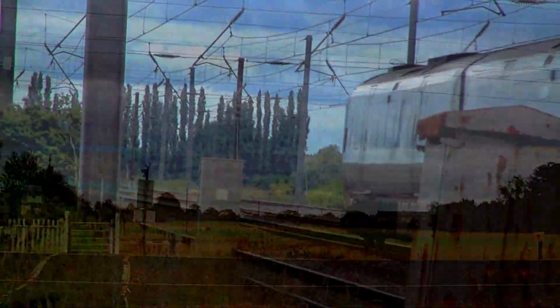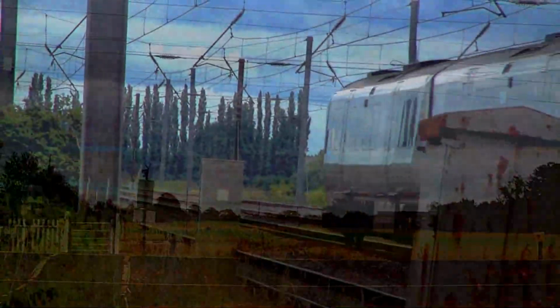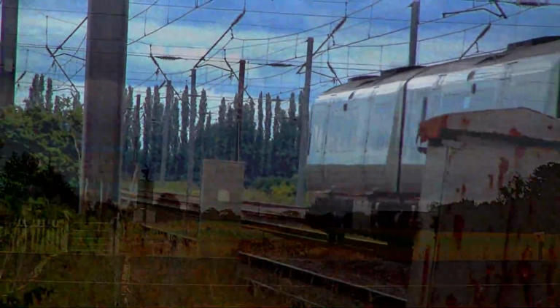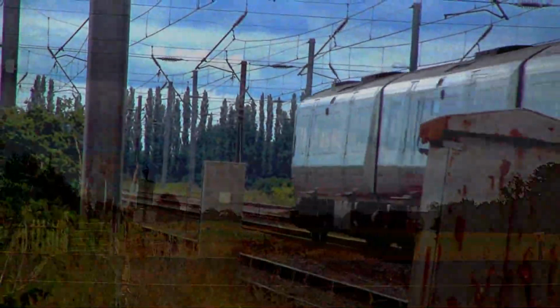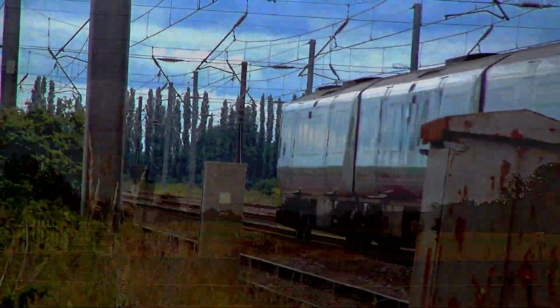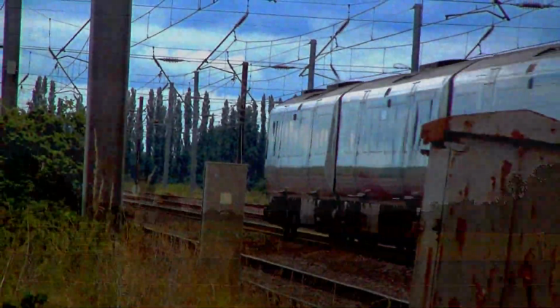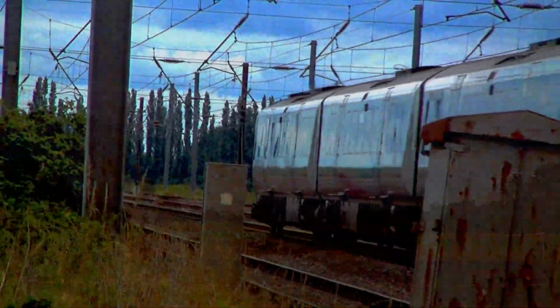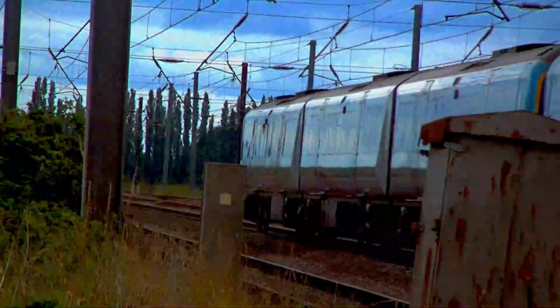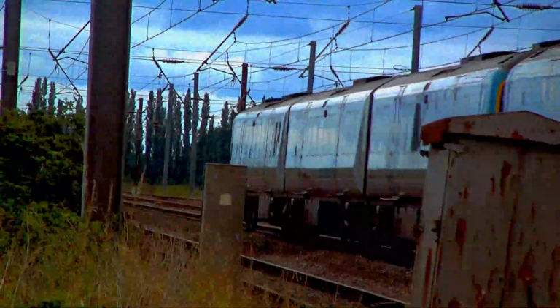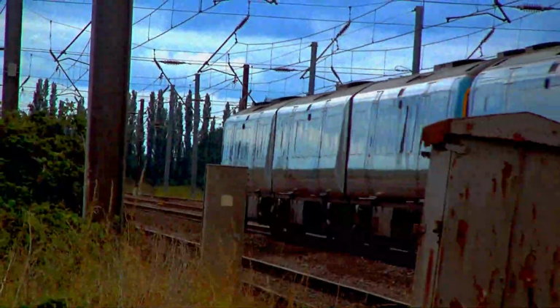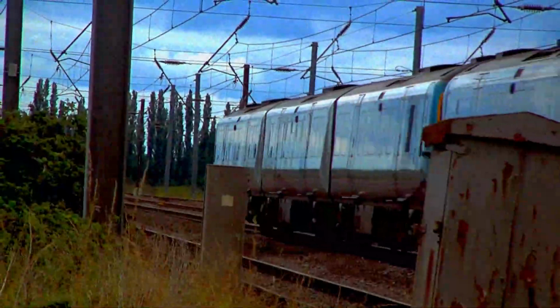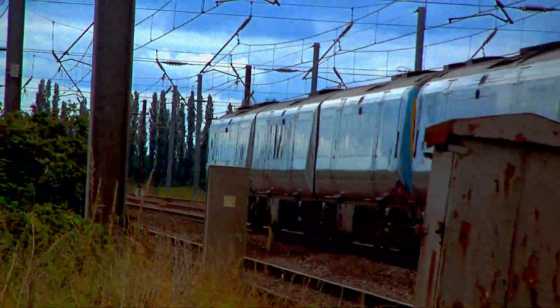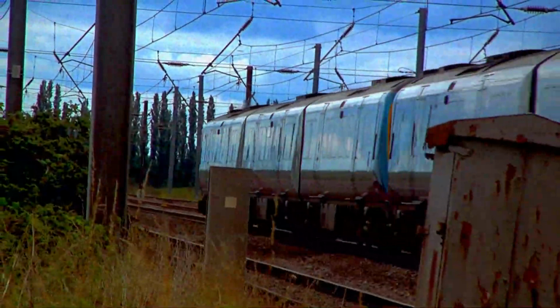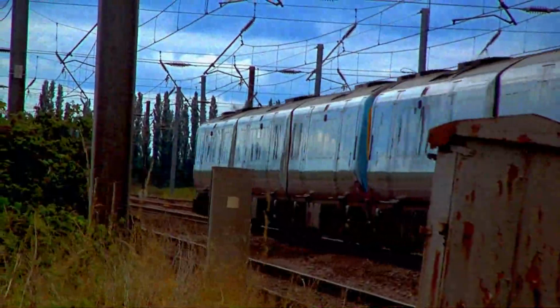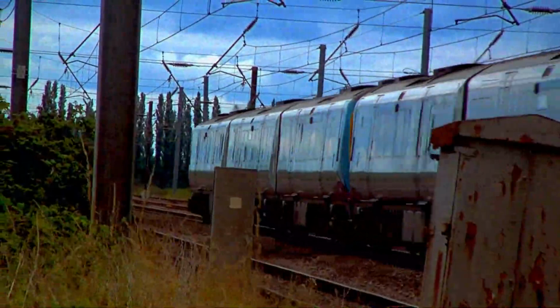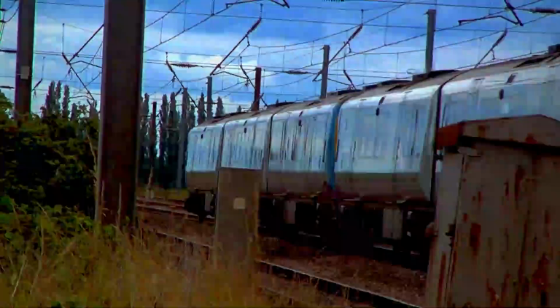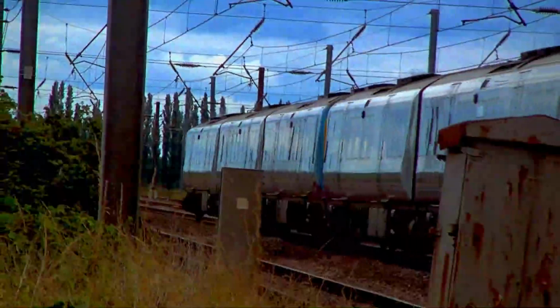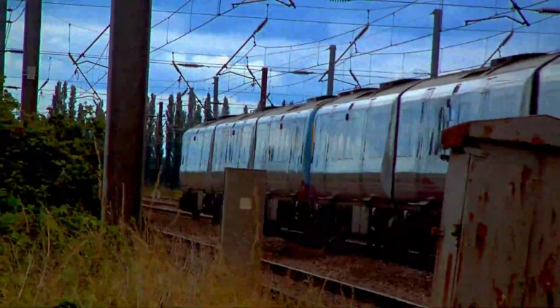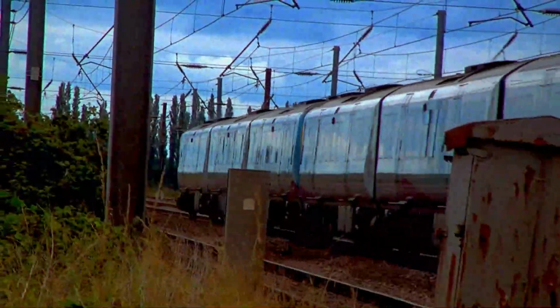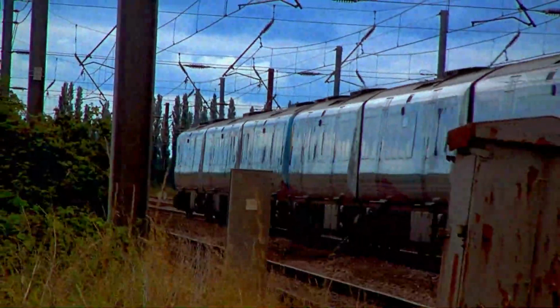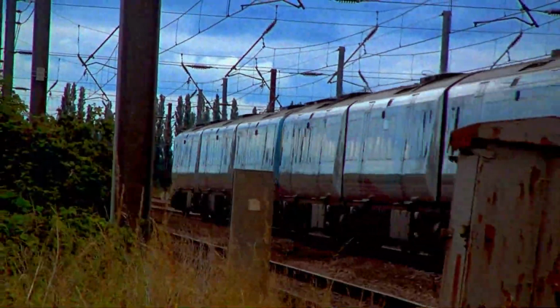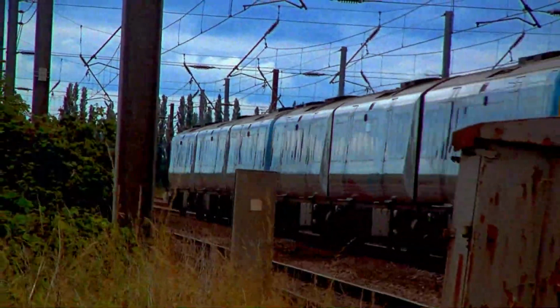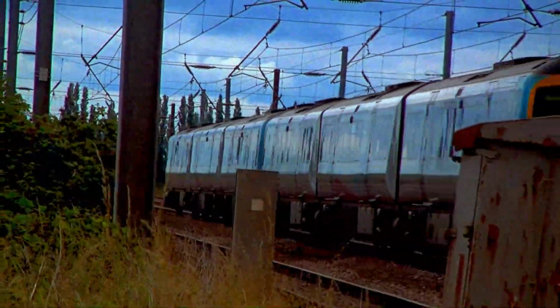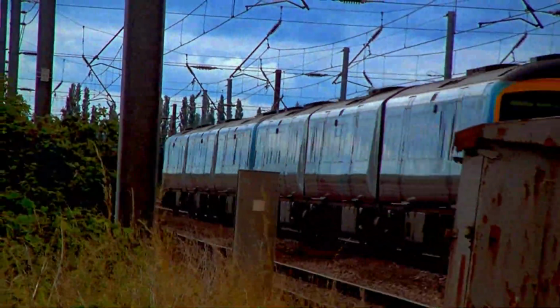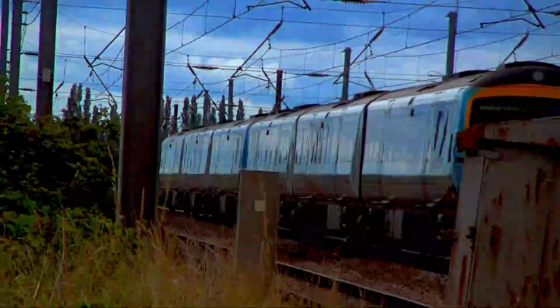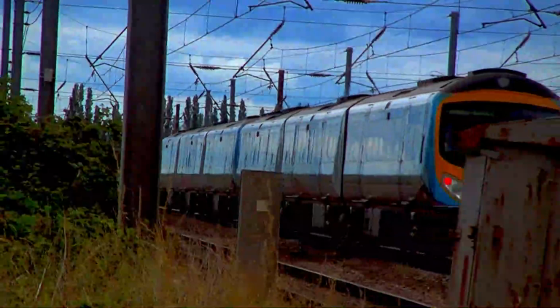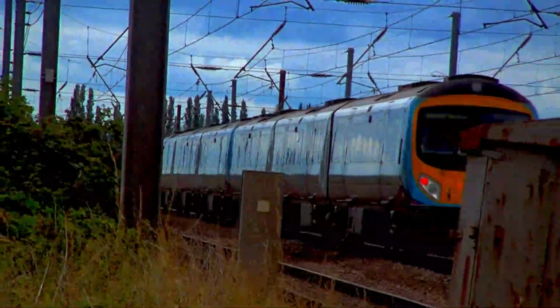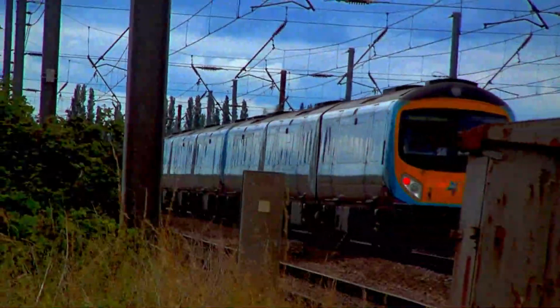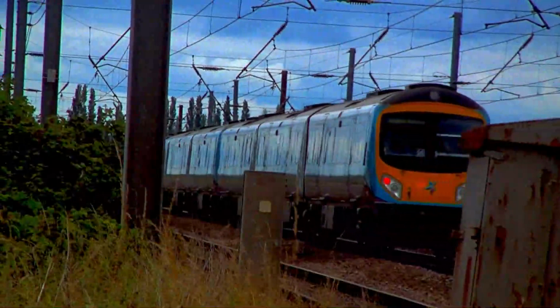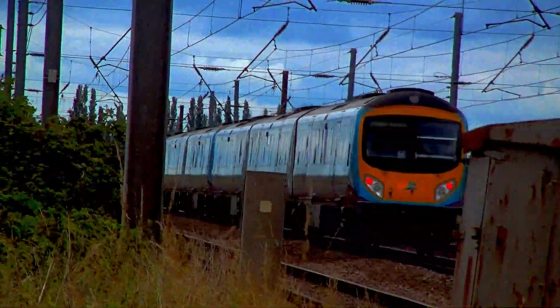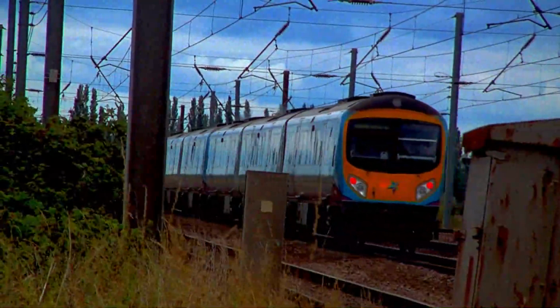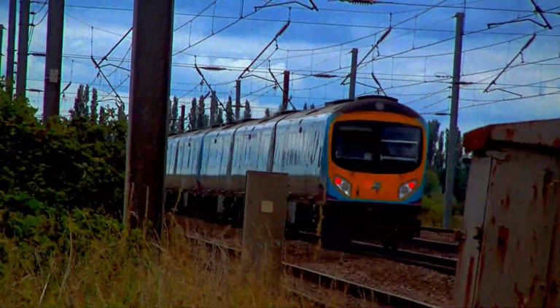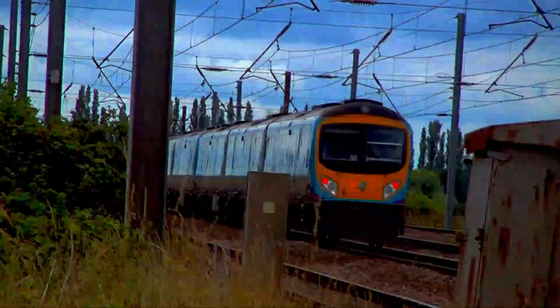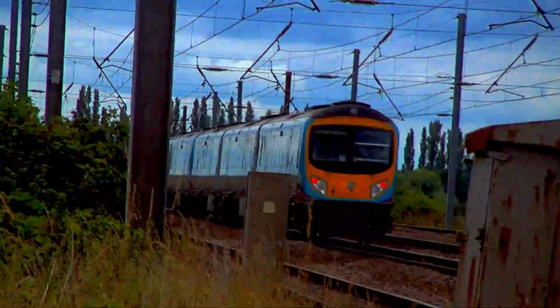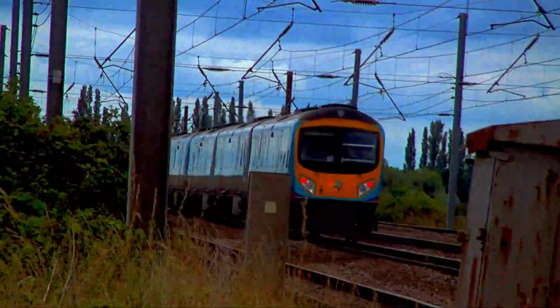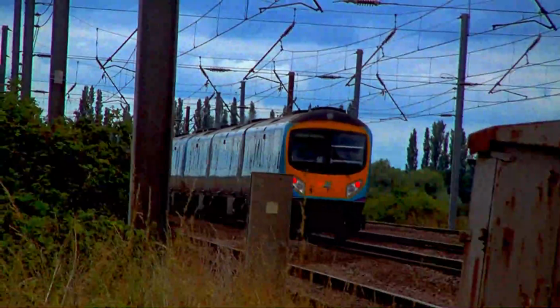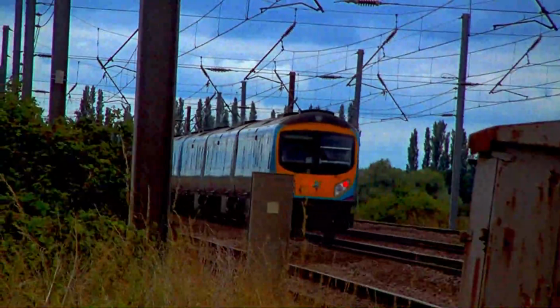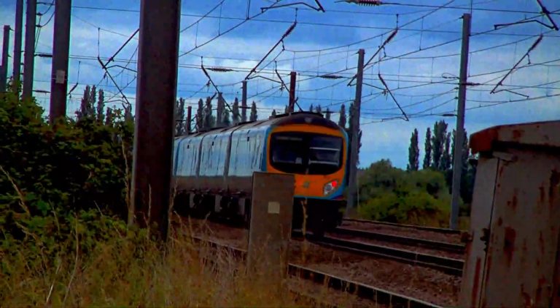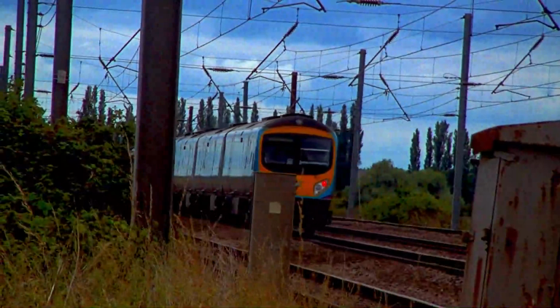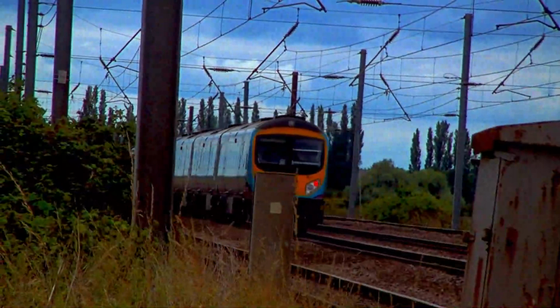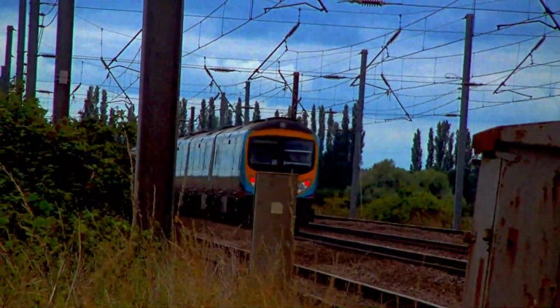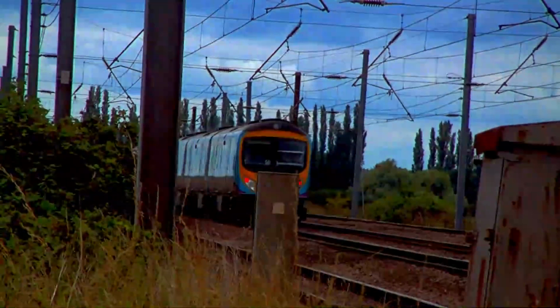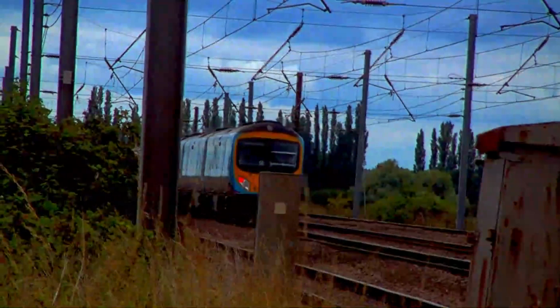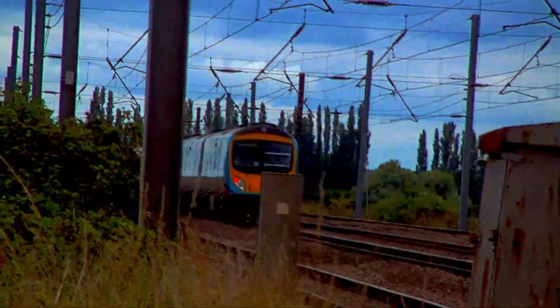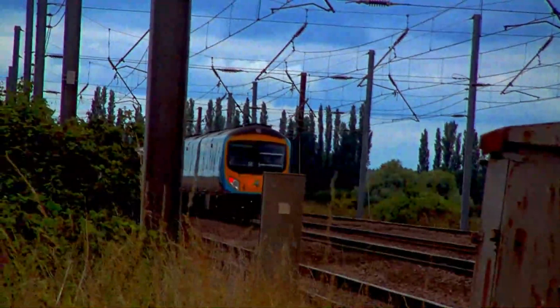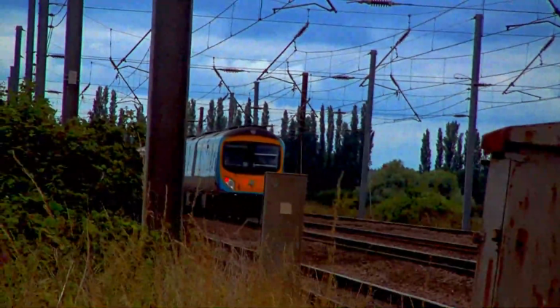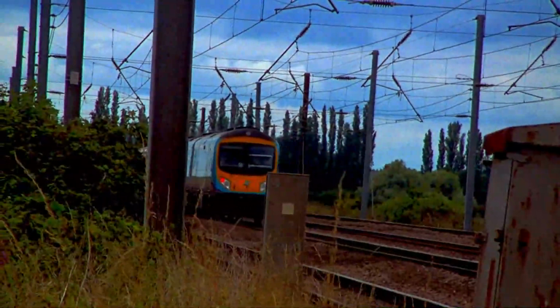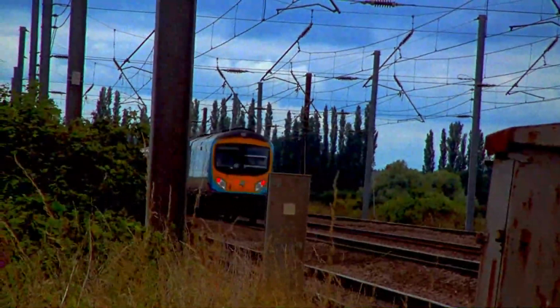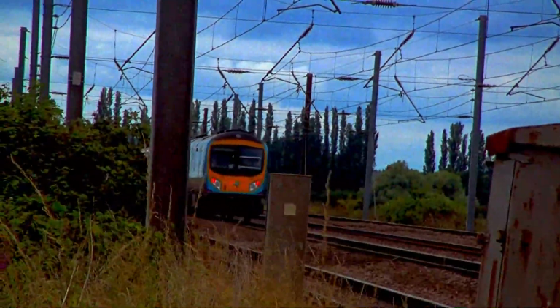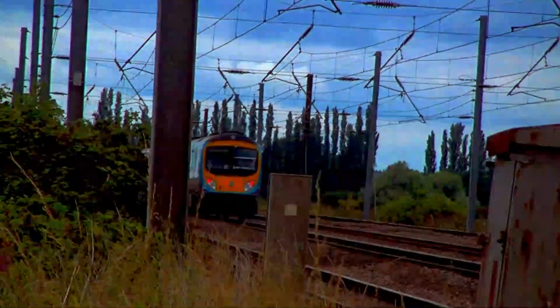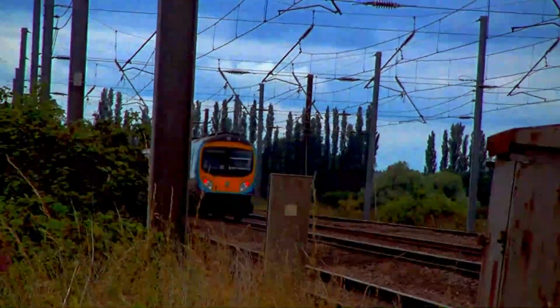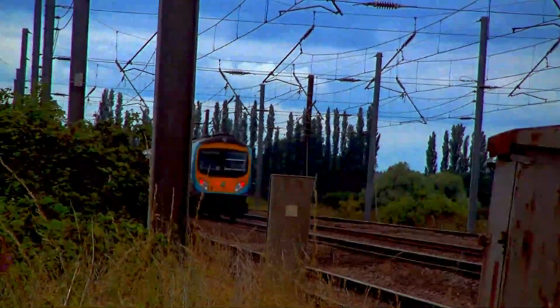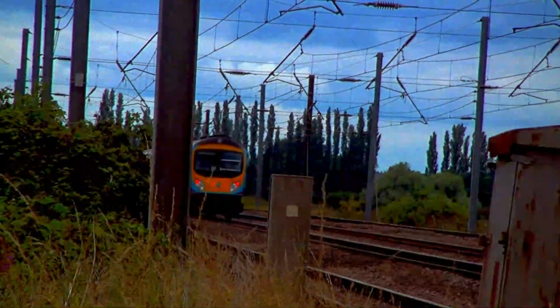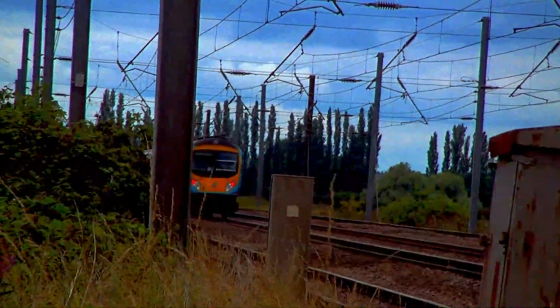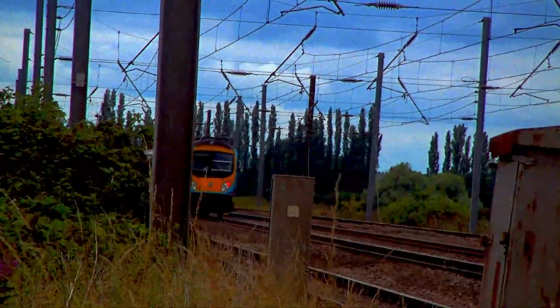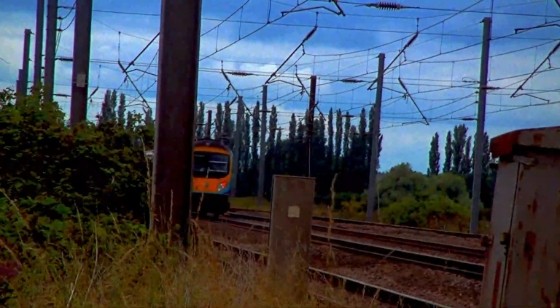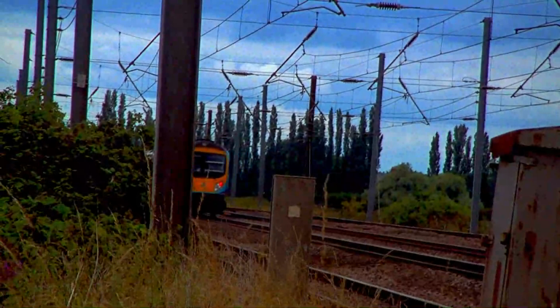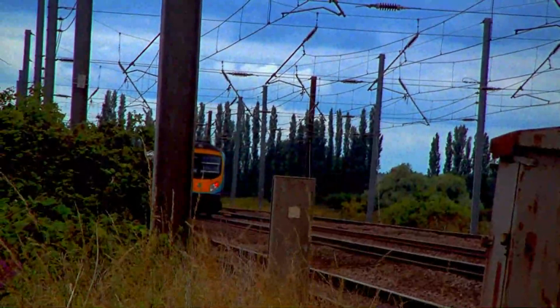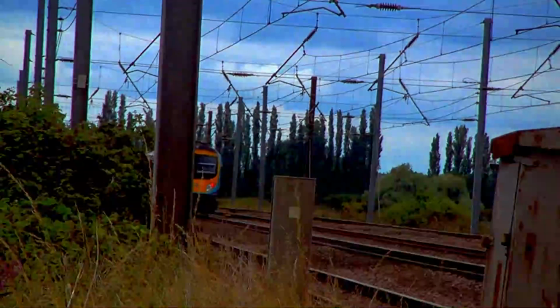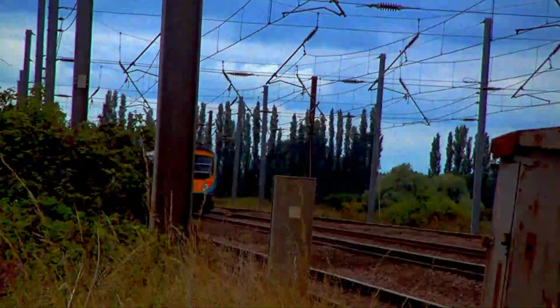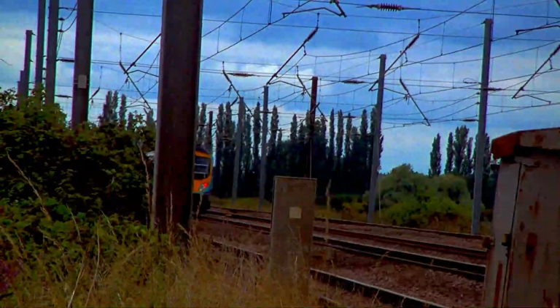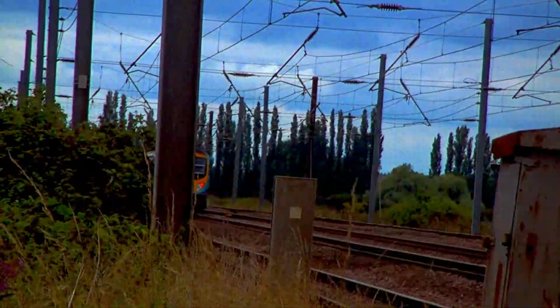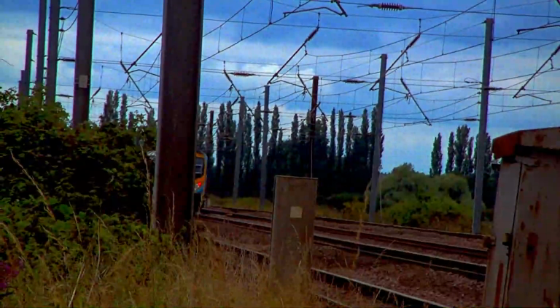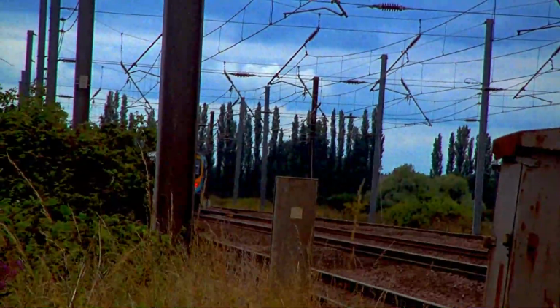A rare pair of a double Transpennine Class 185 passes on the down fast.